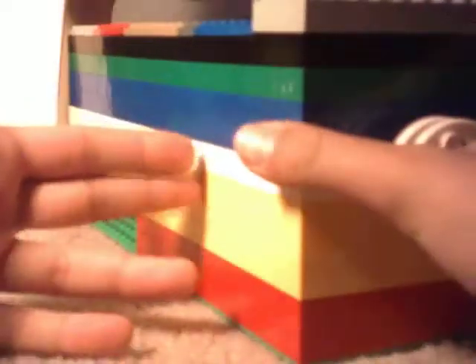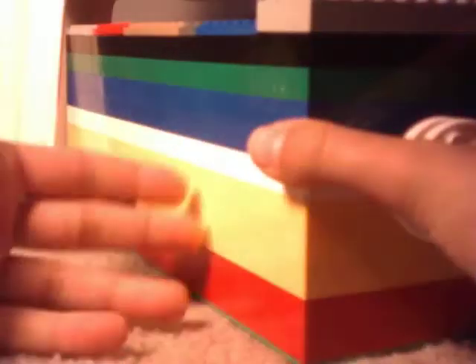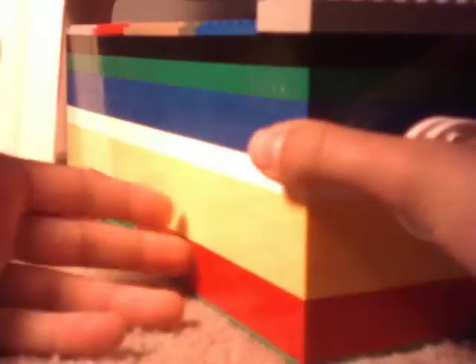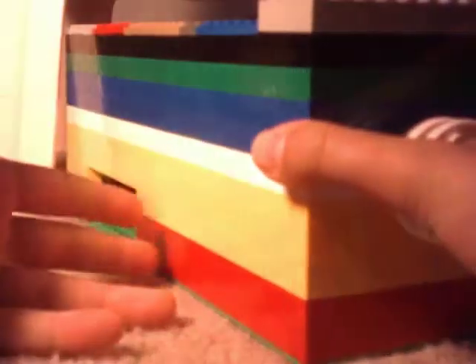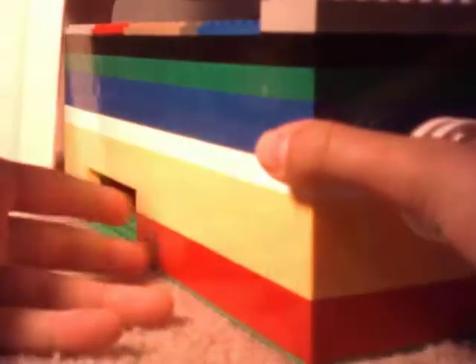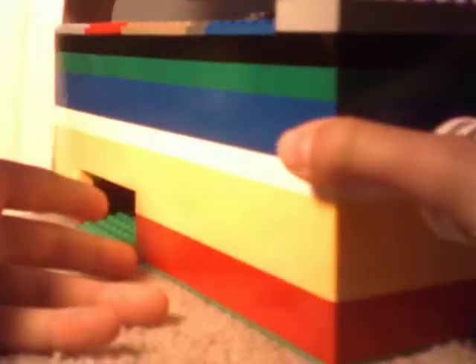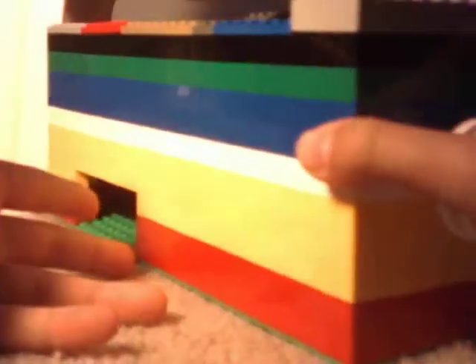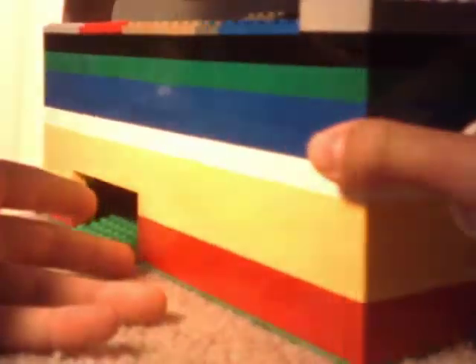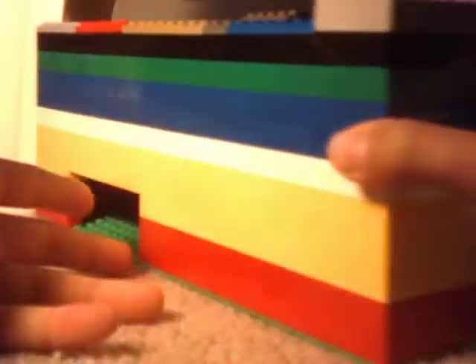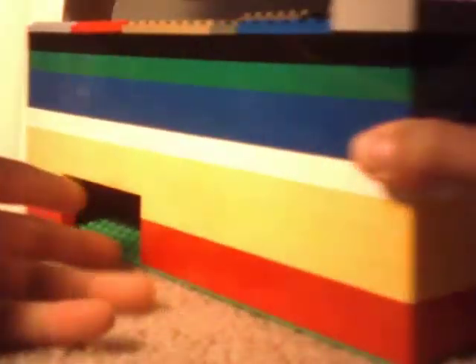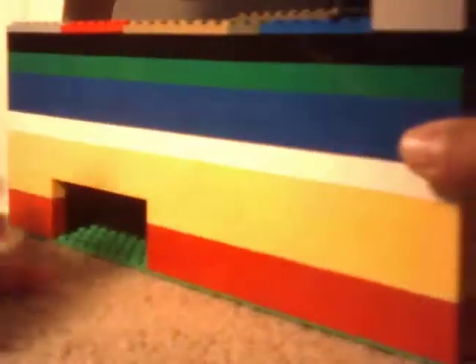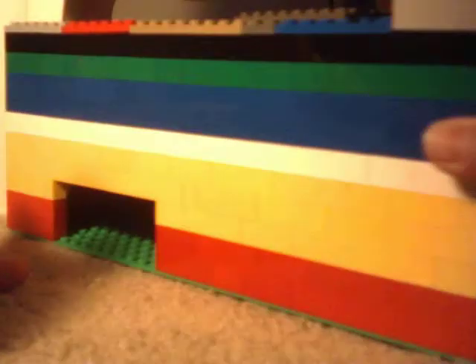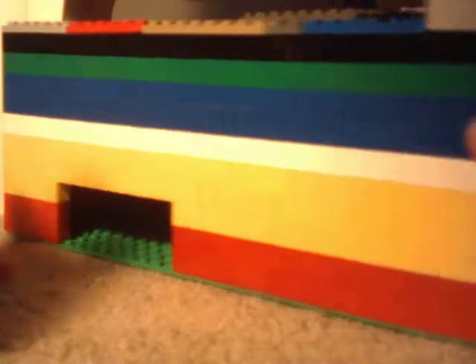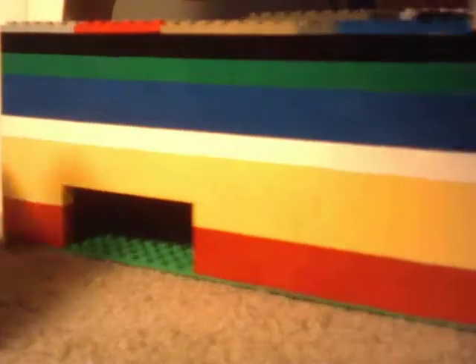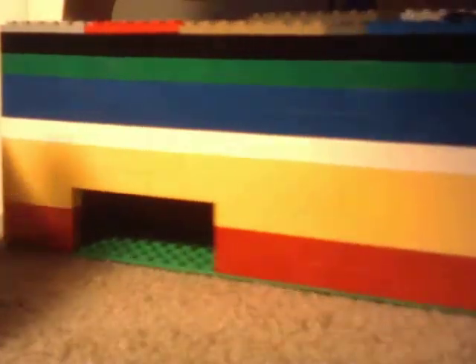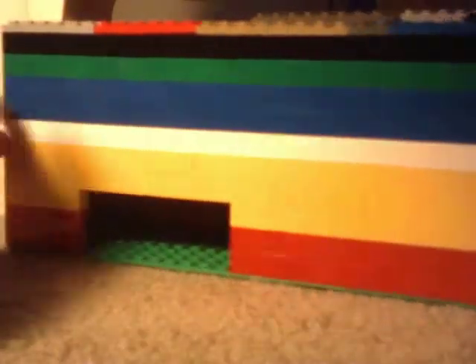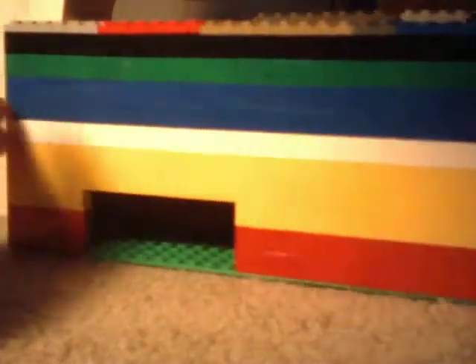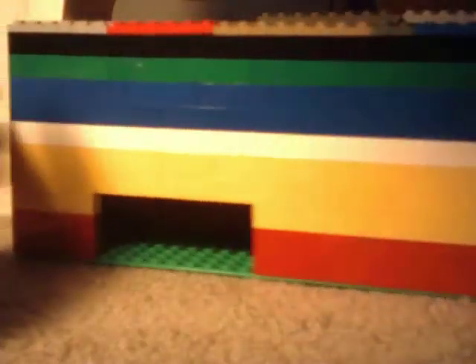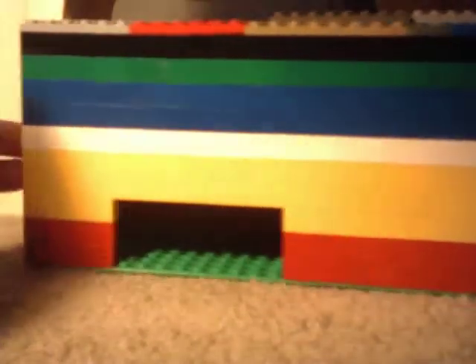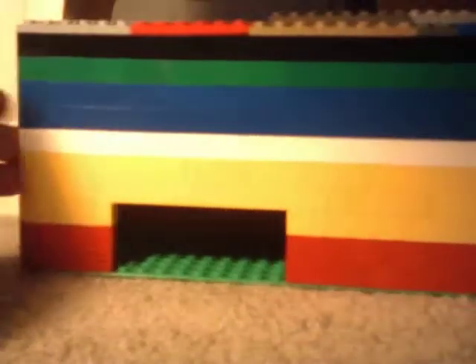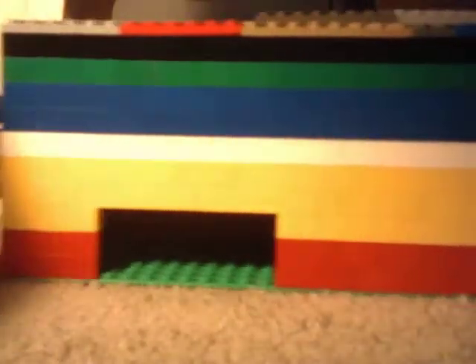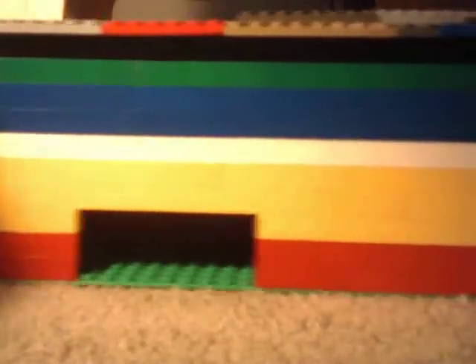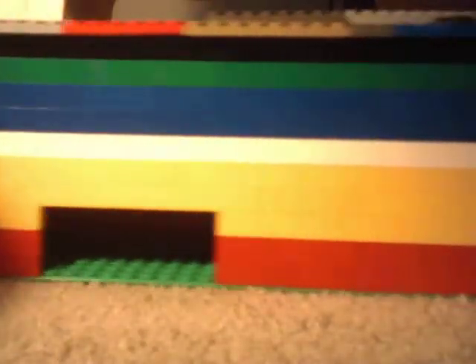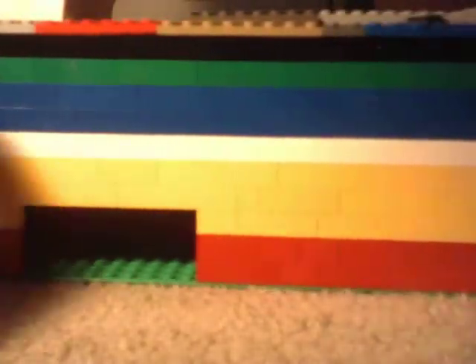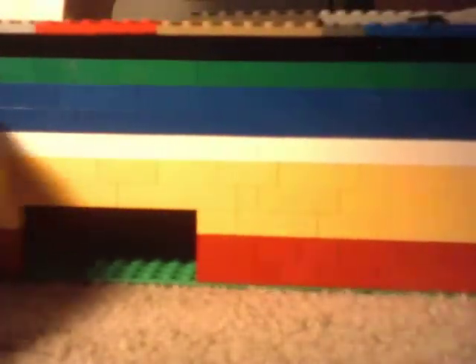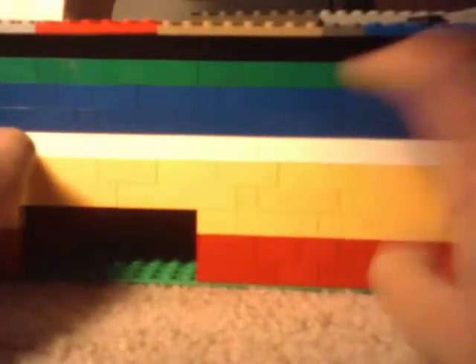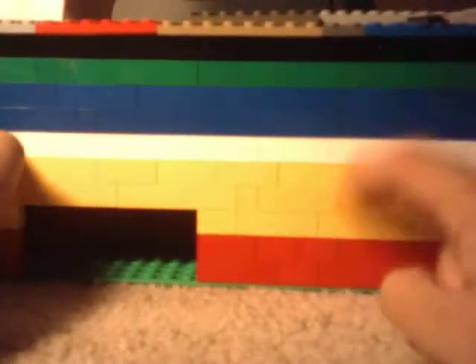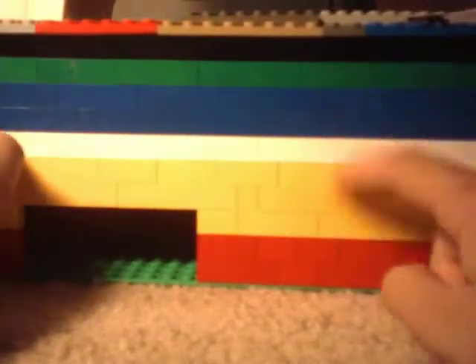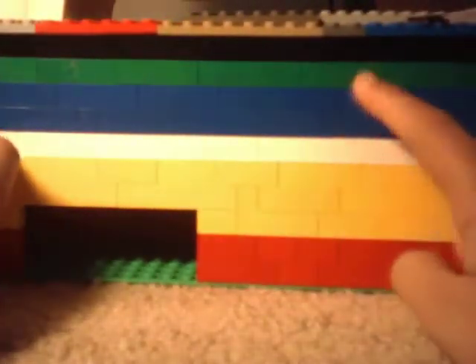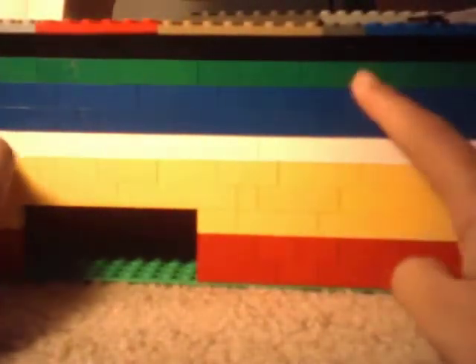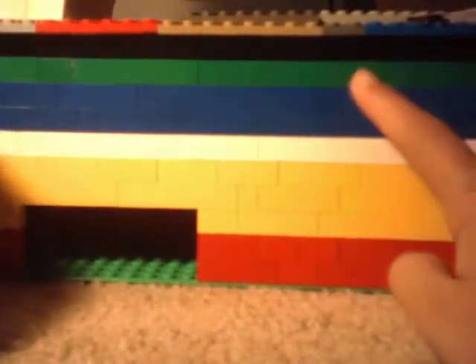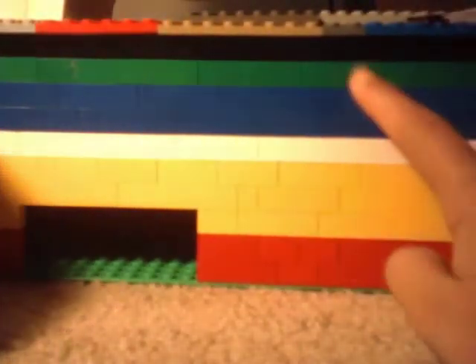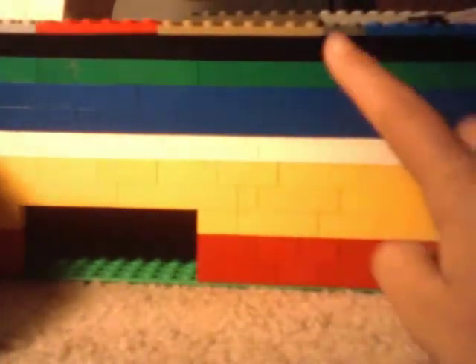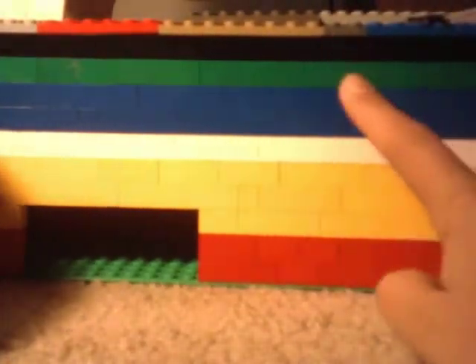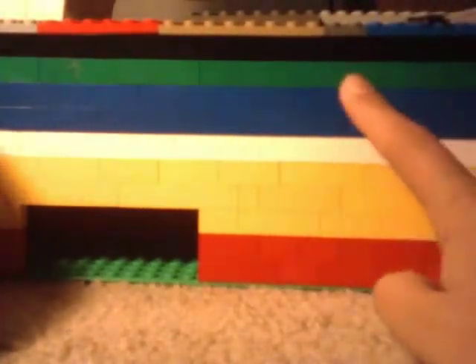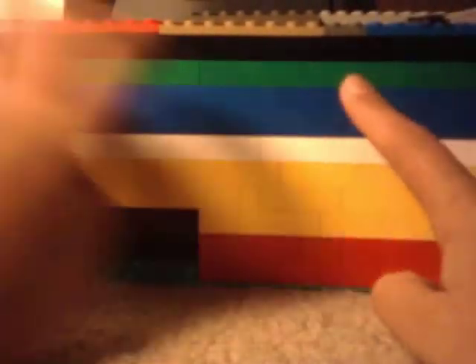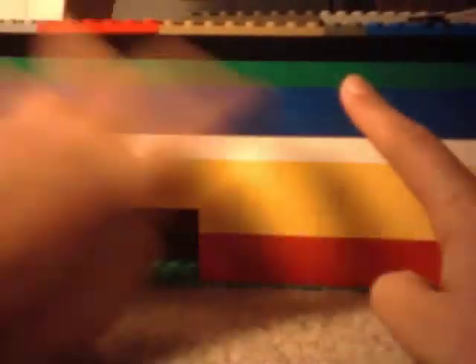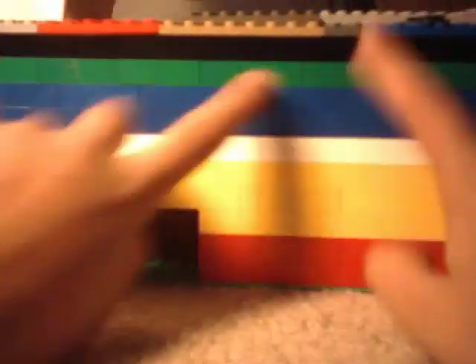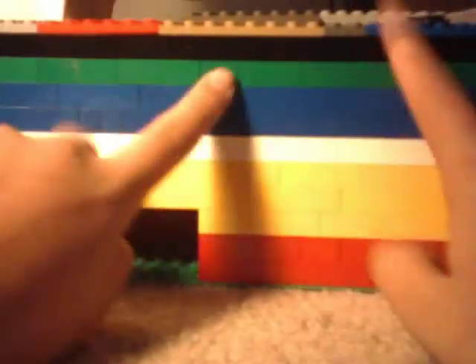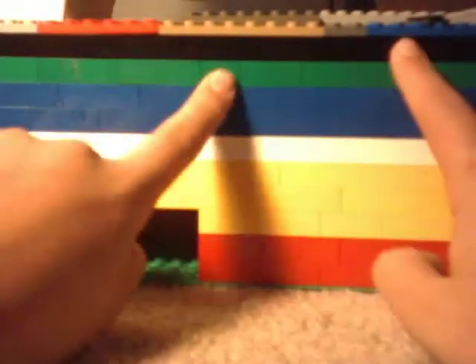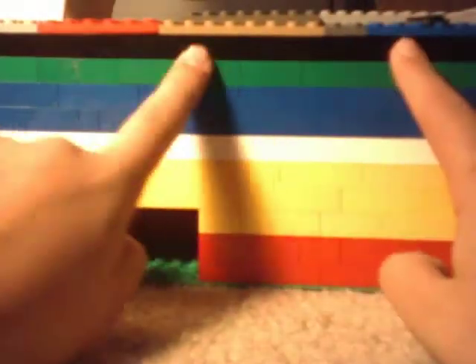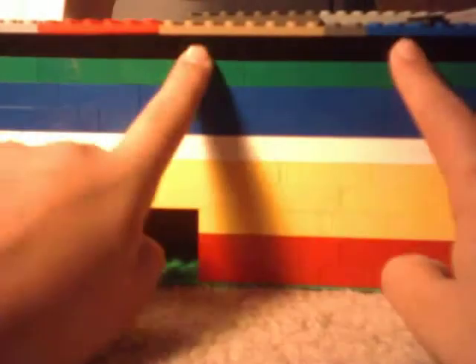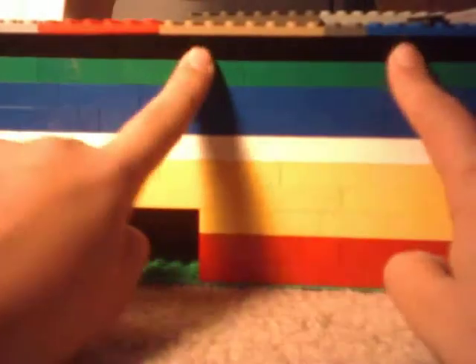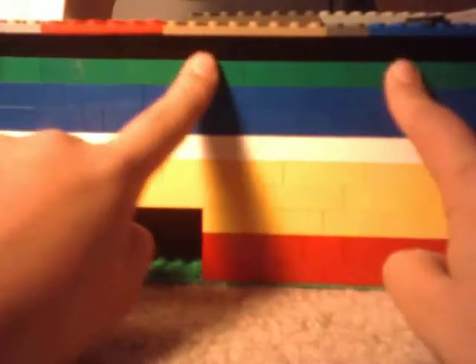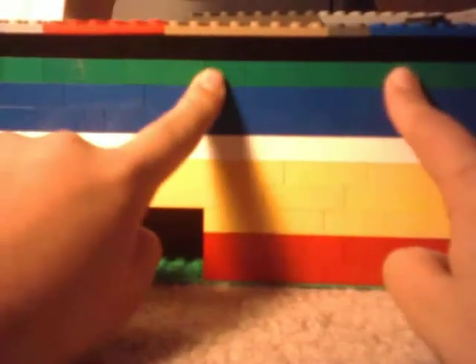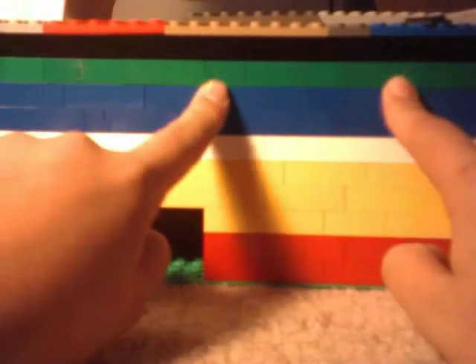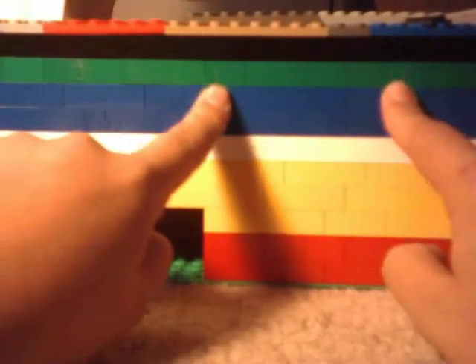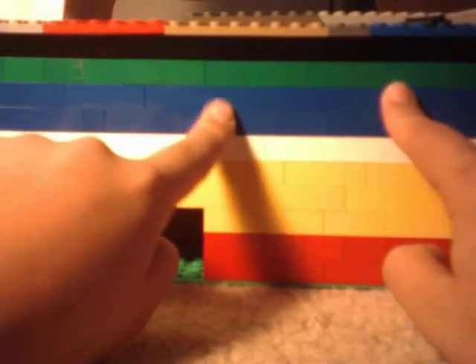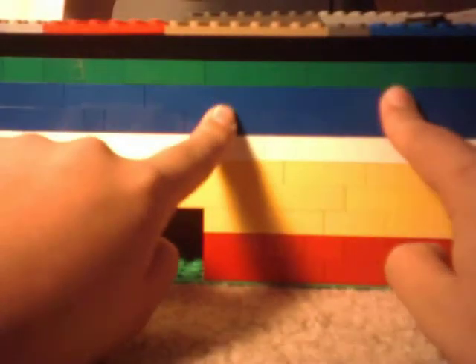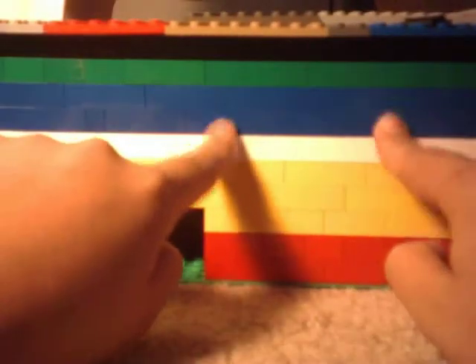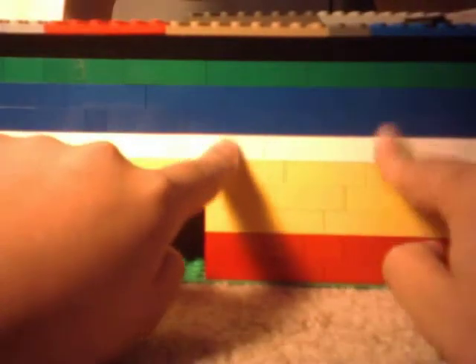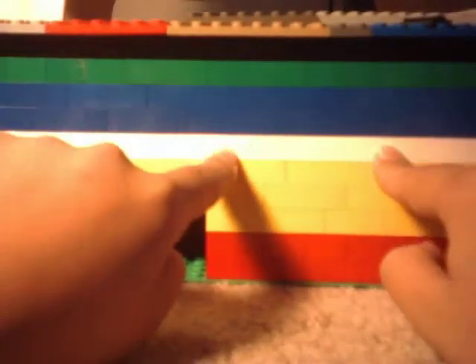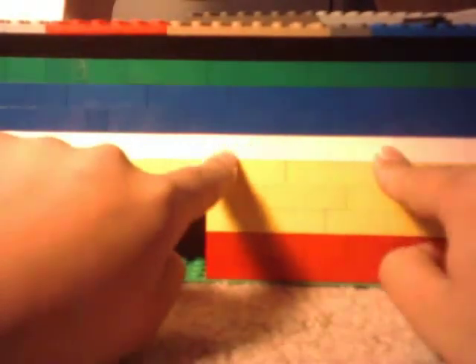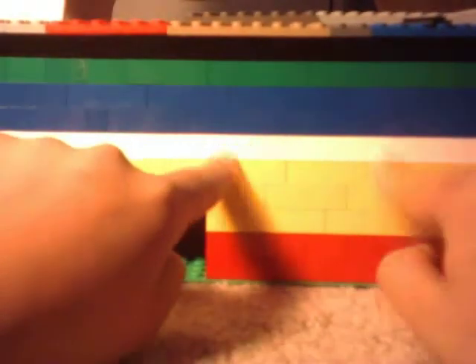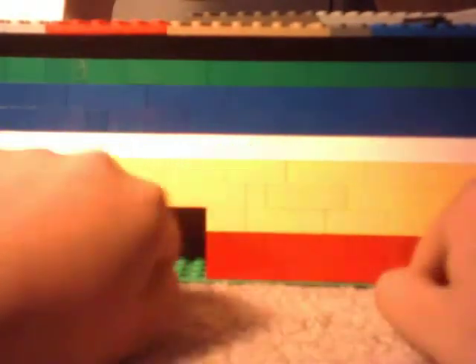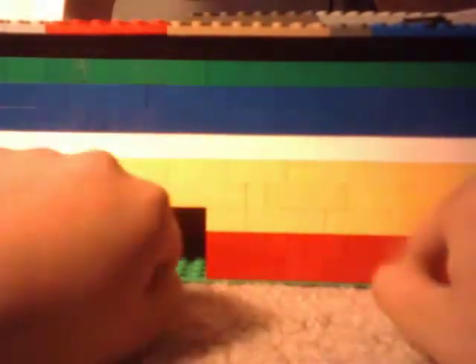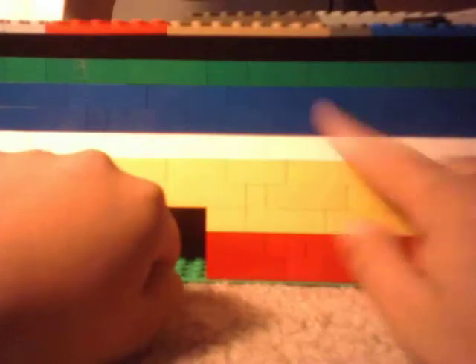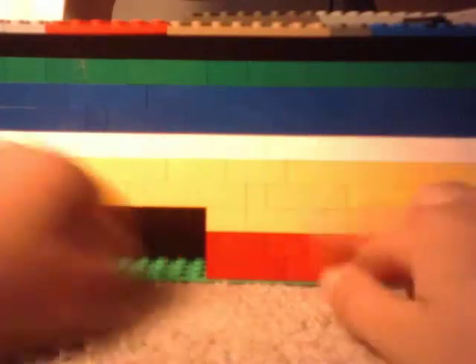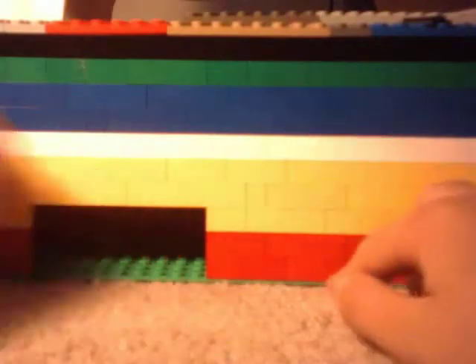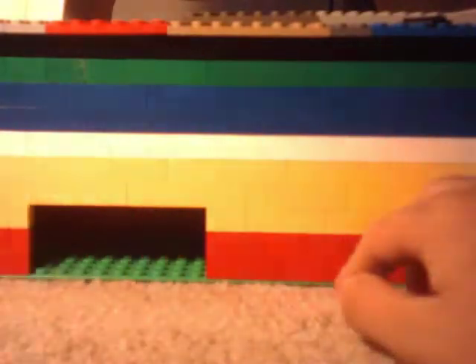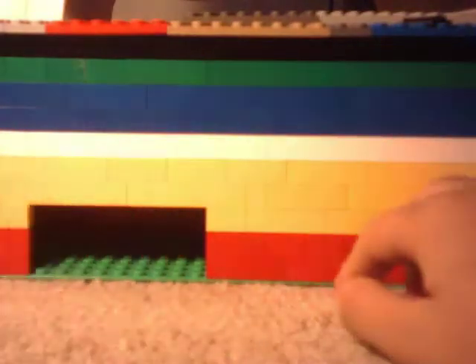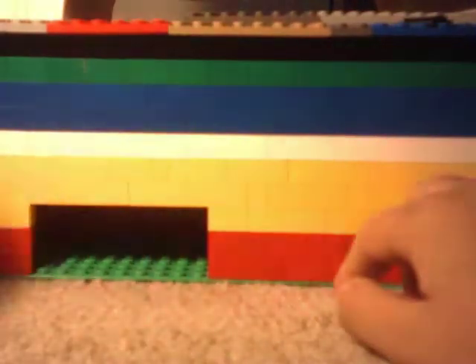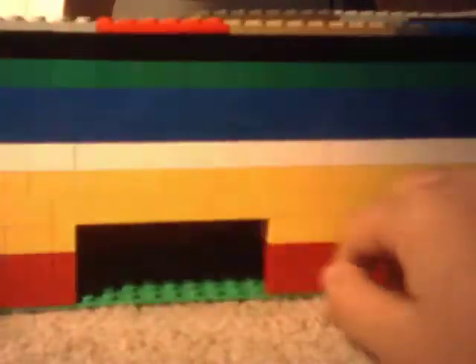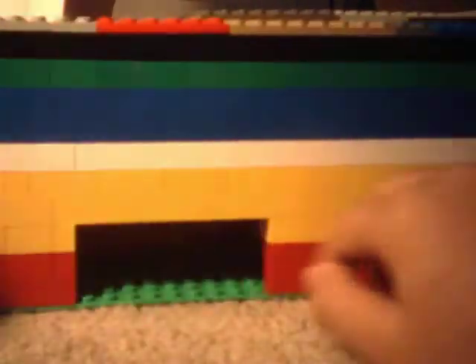Let's get into showing you this. It's pretty long. You can see it's very color aligned — black, green, blue, white, yellow, and red.